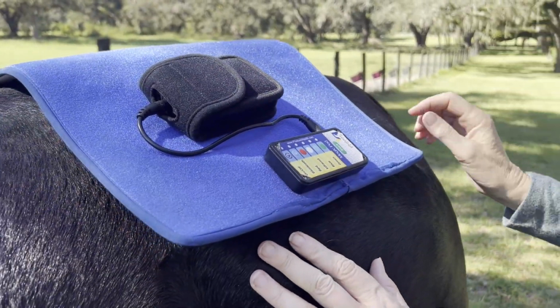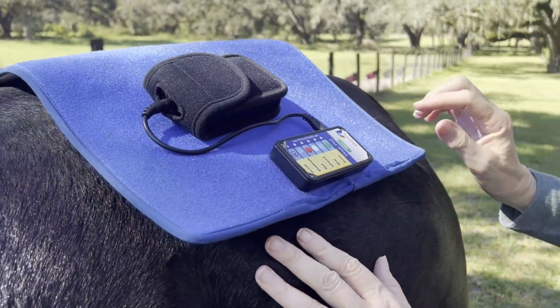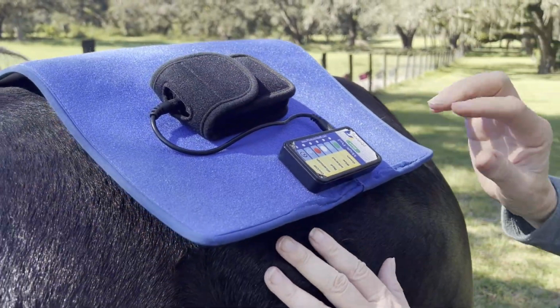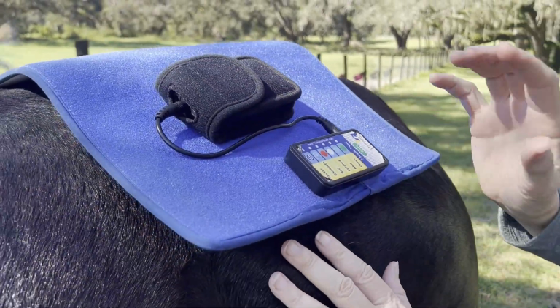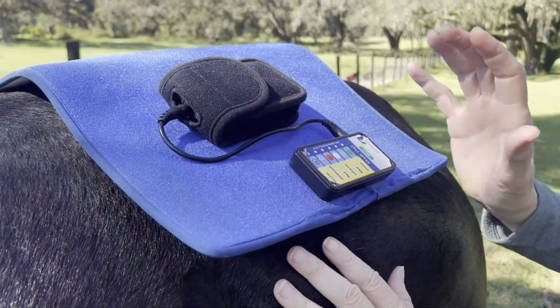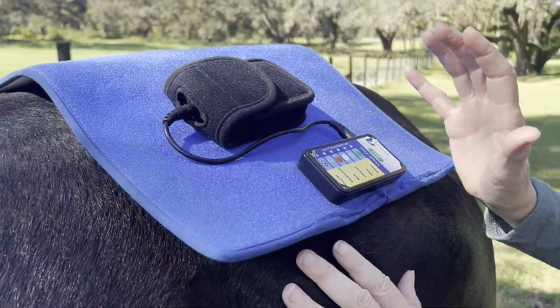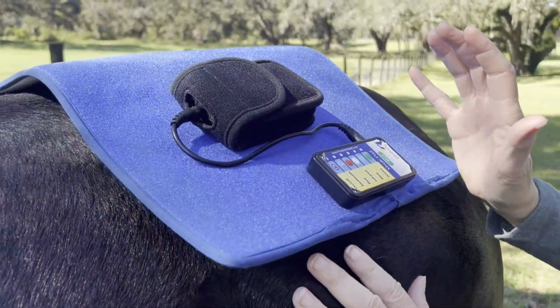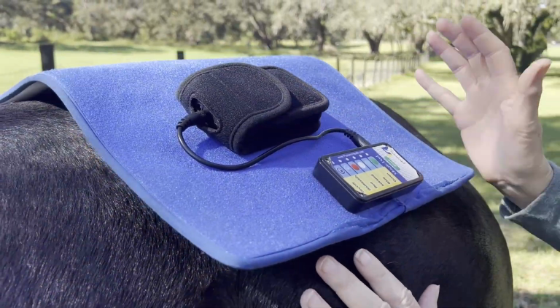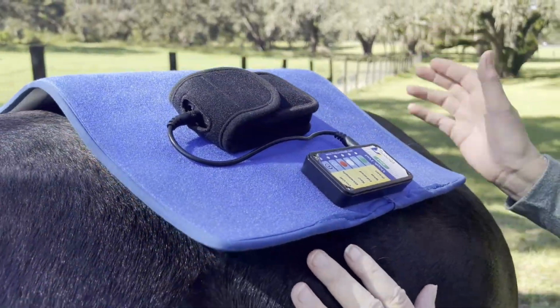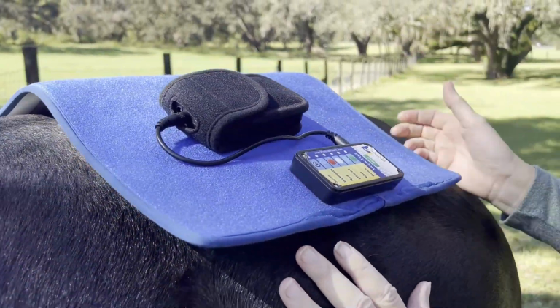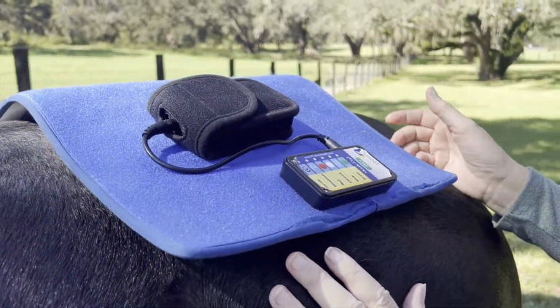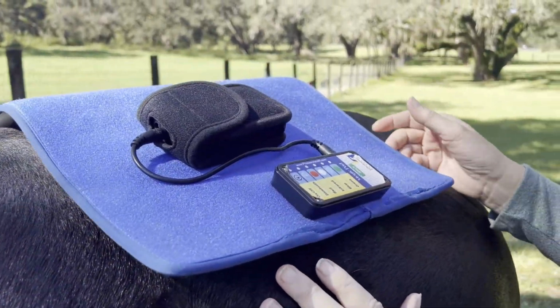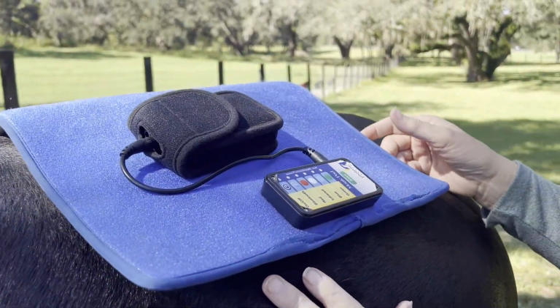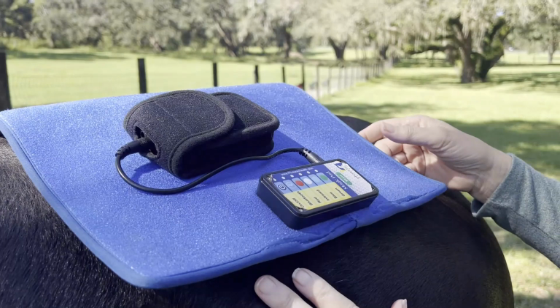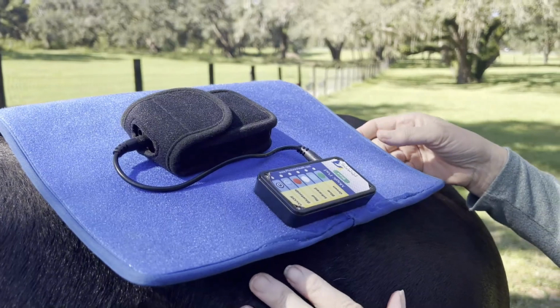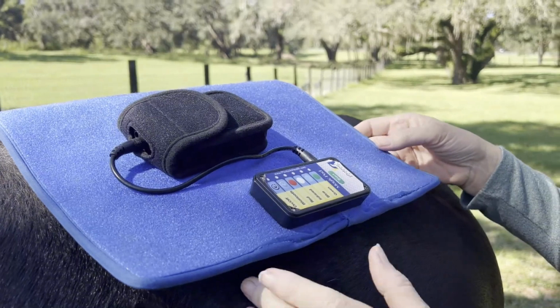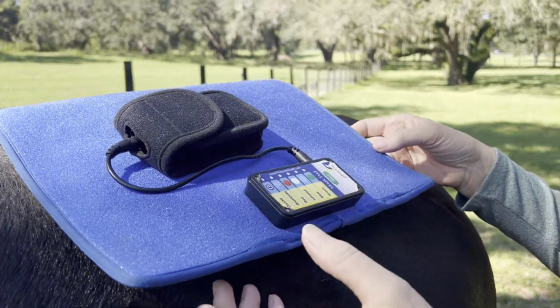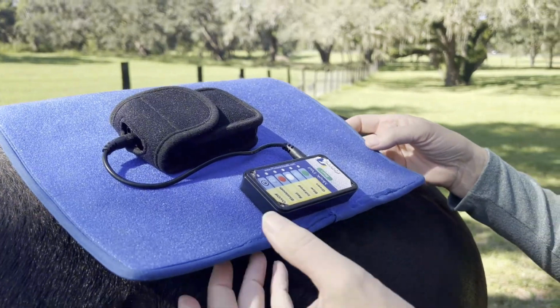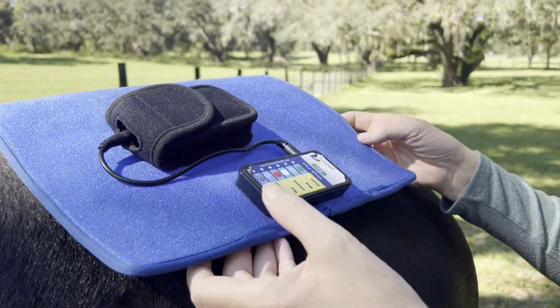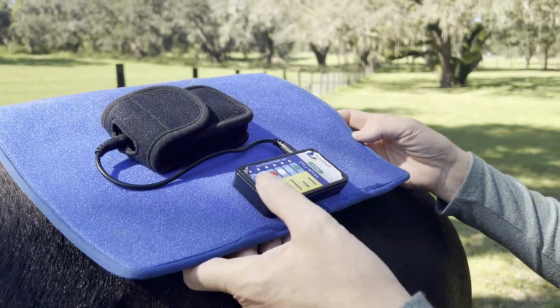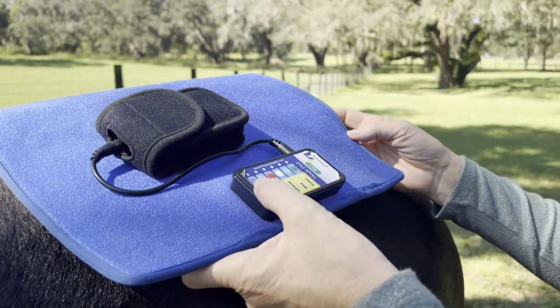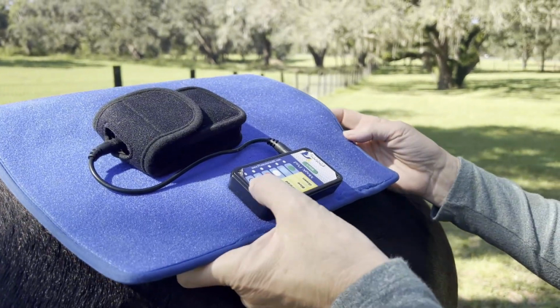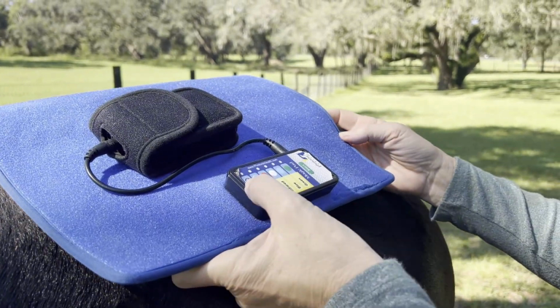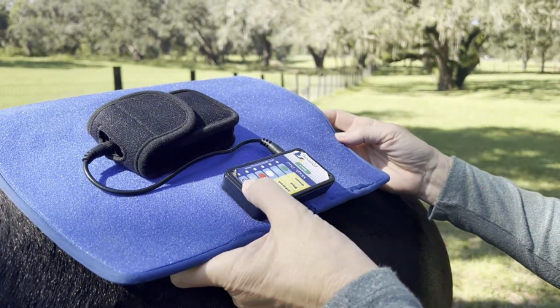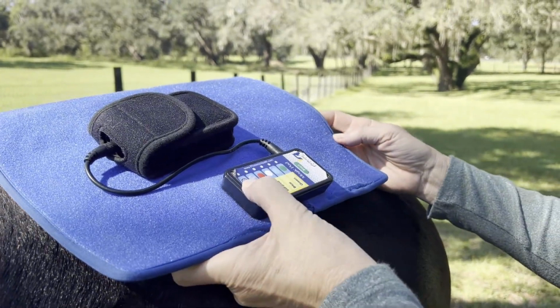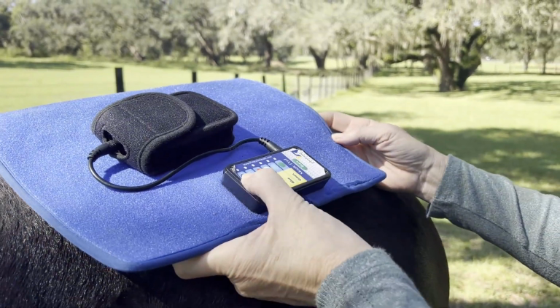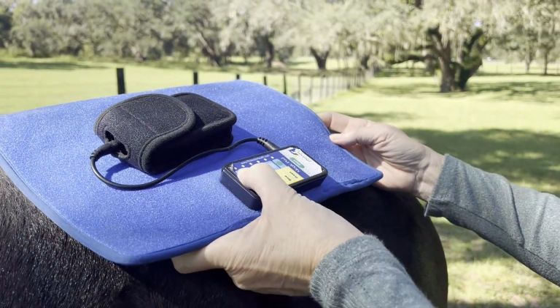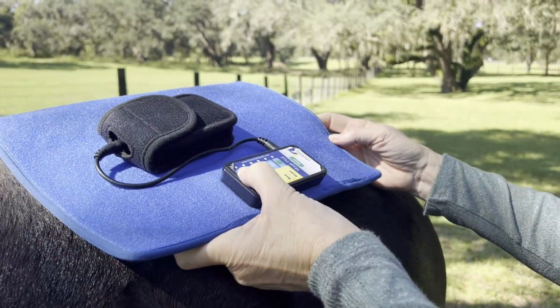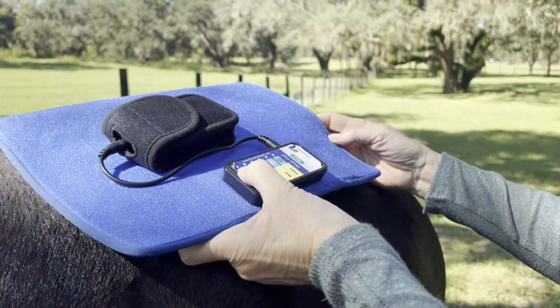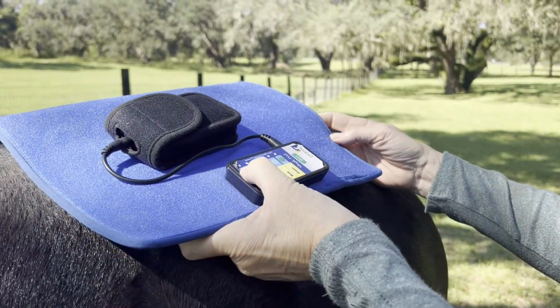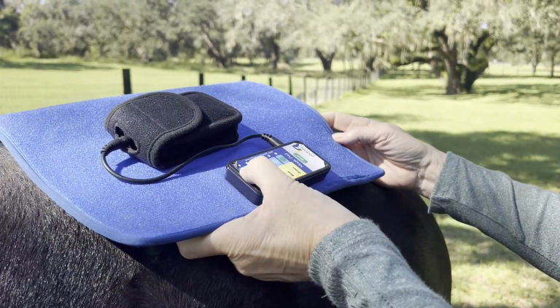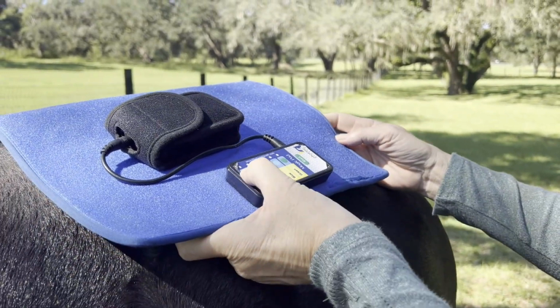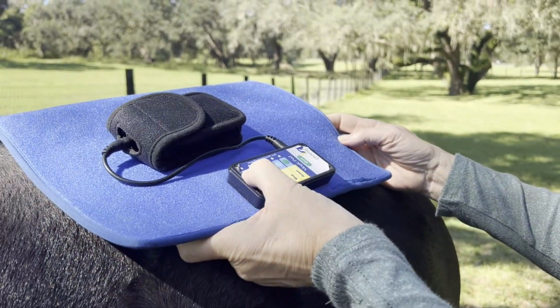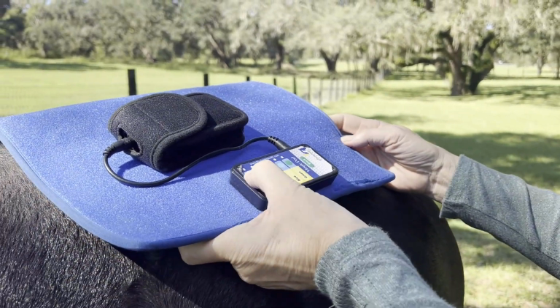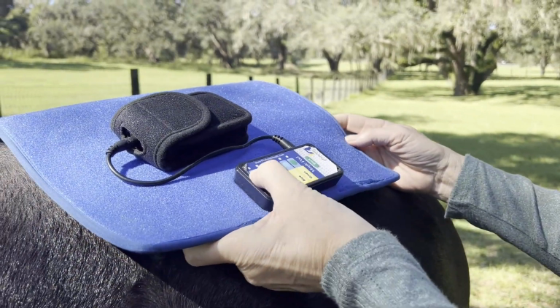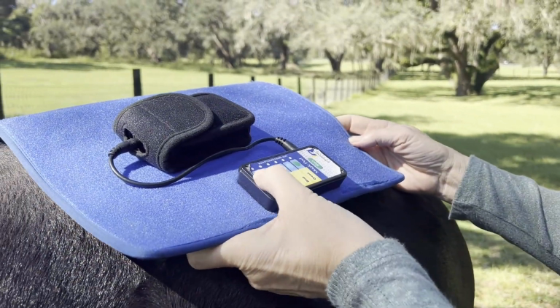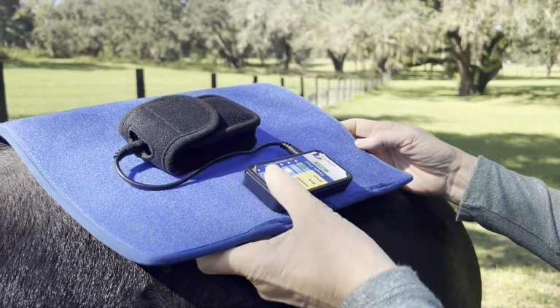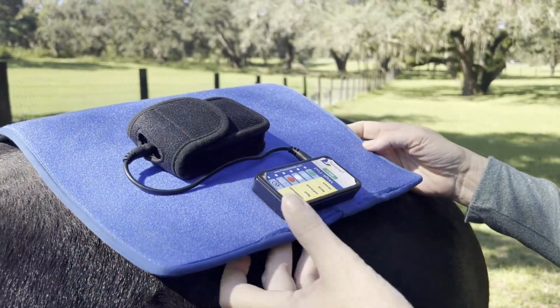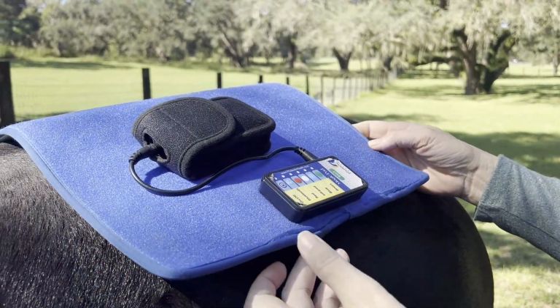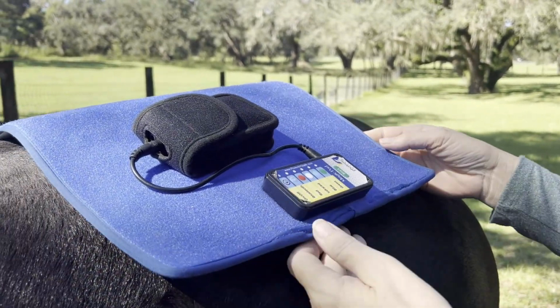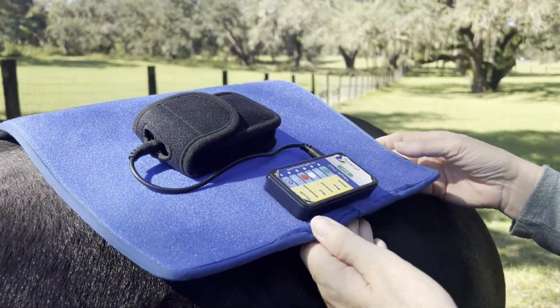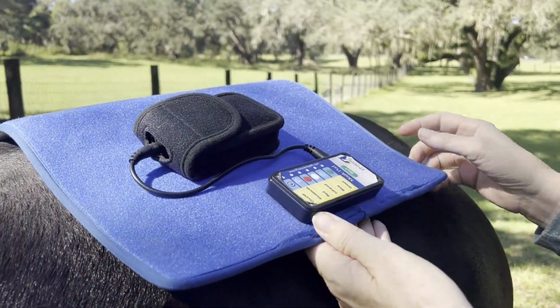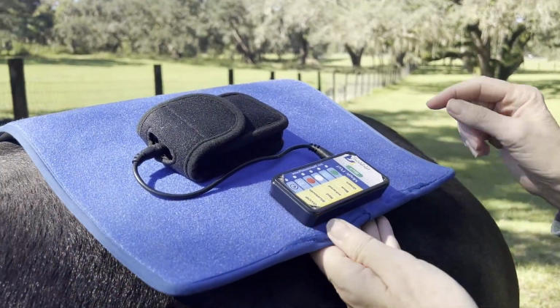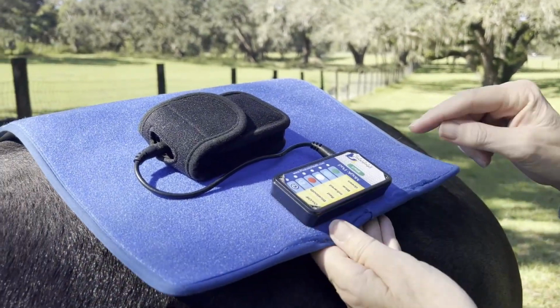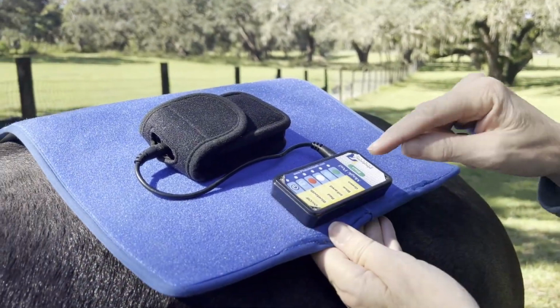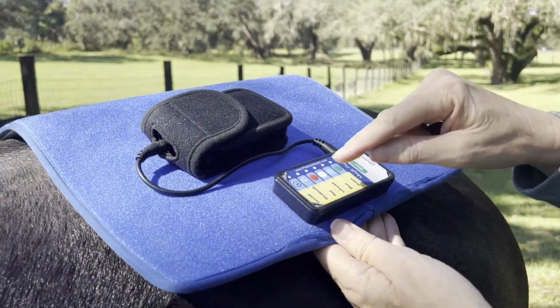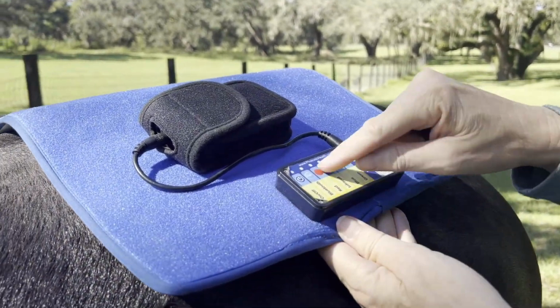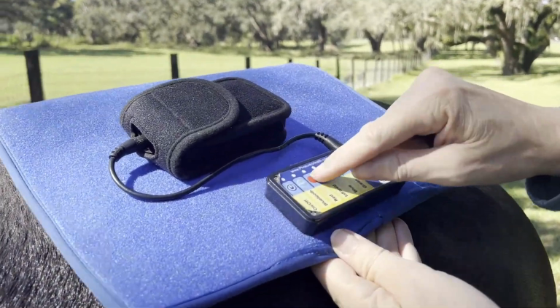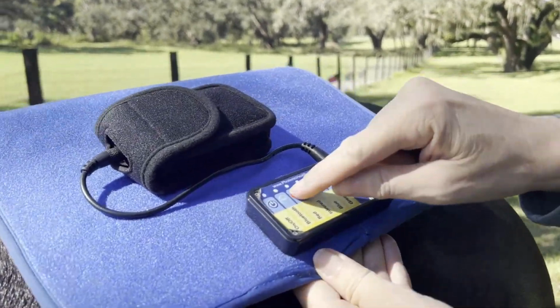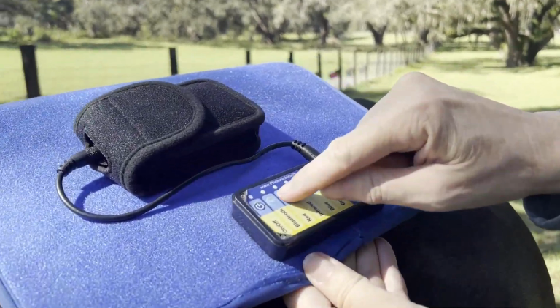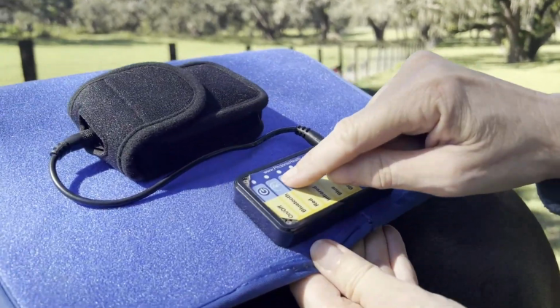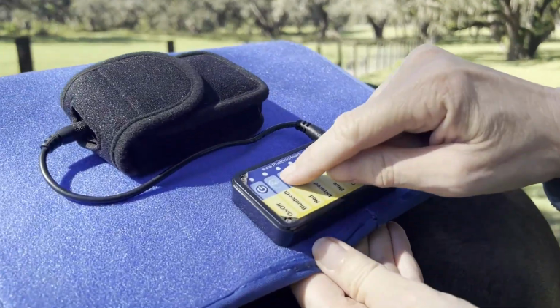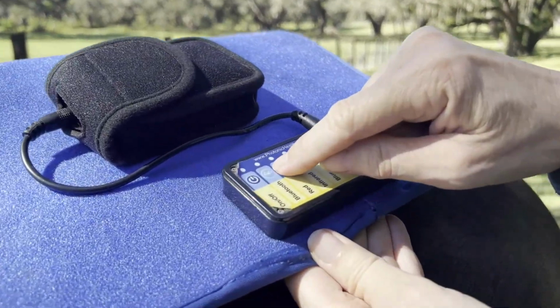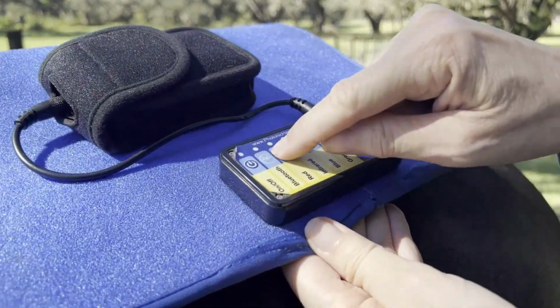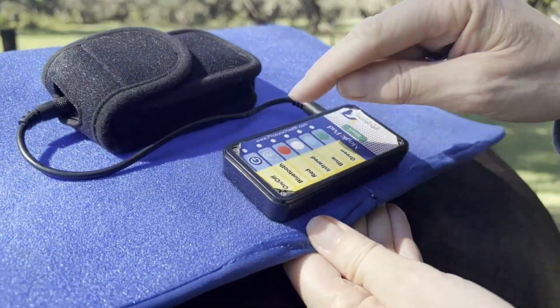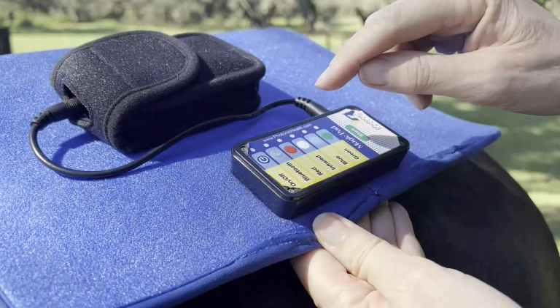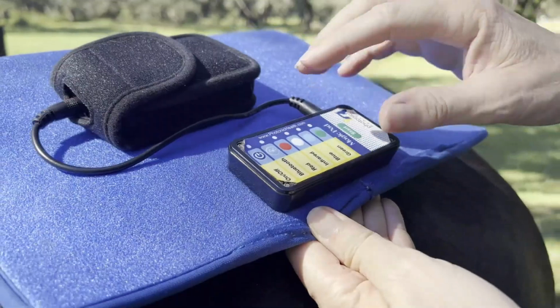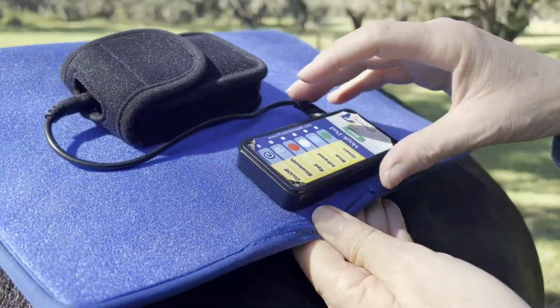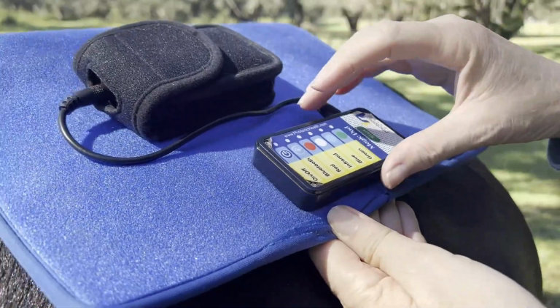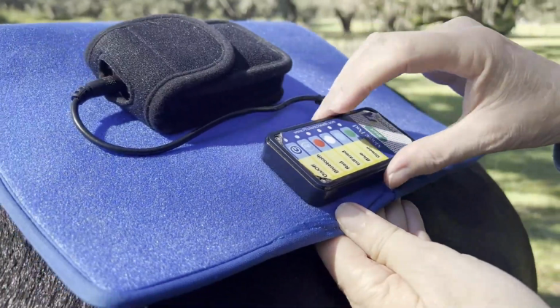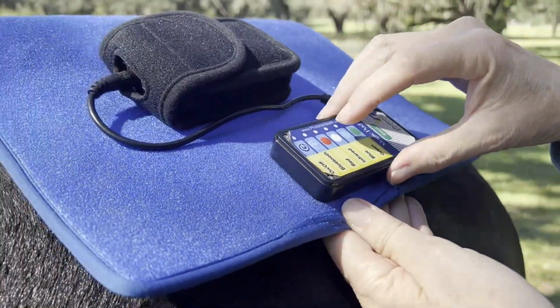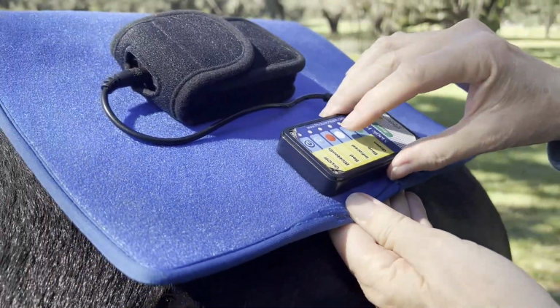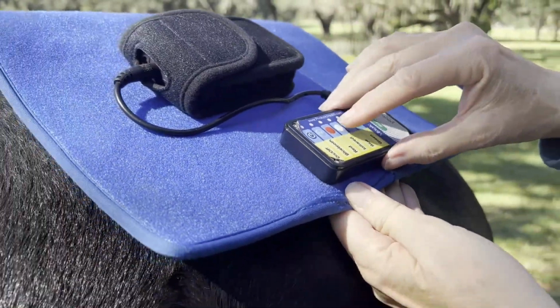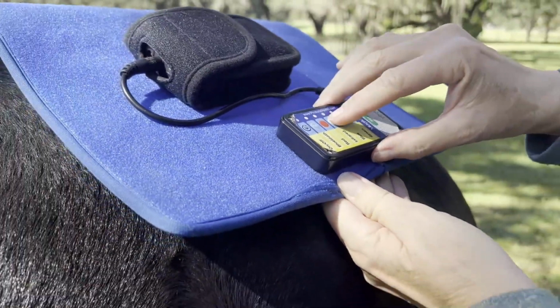And here's the beauty of it, y'all. You just simply press the button to turn it on, and you select which colors you want.